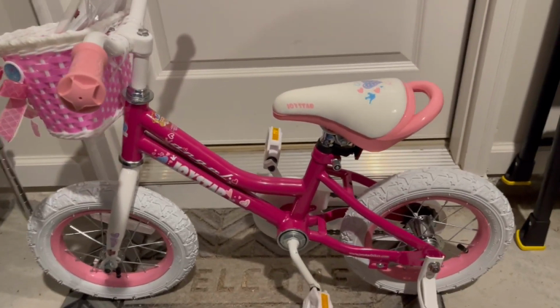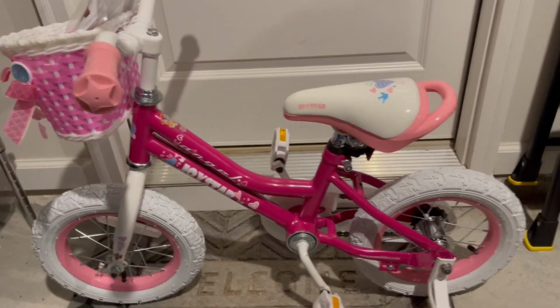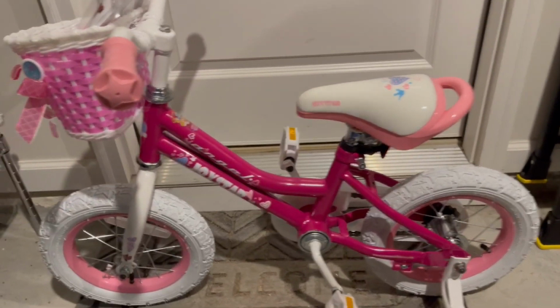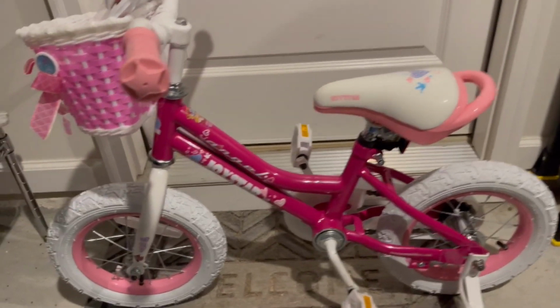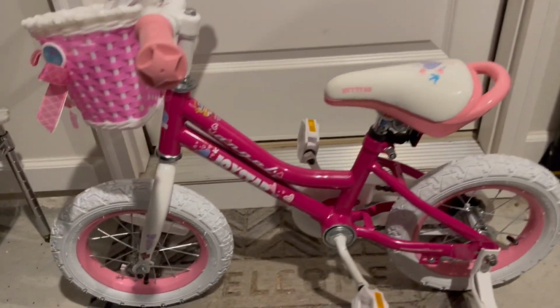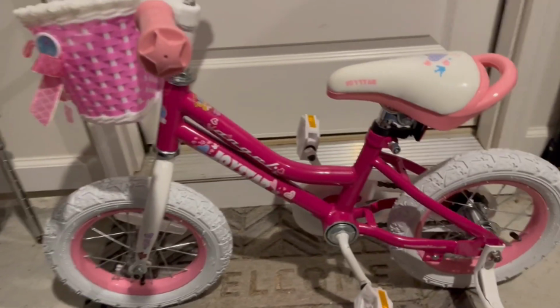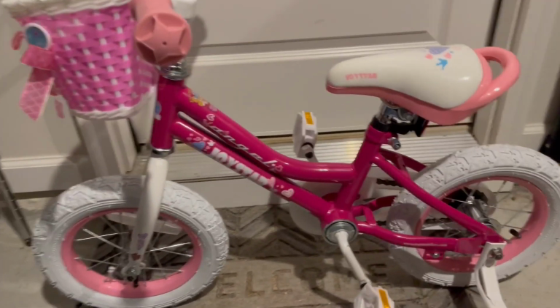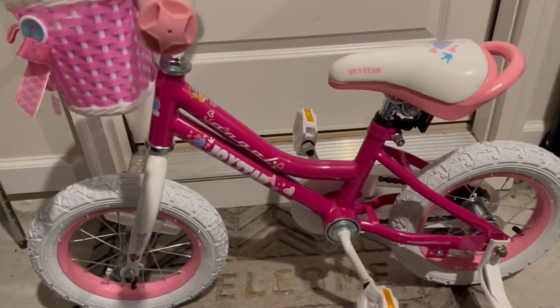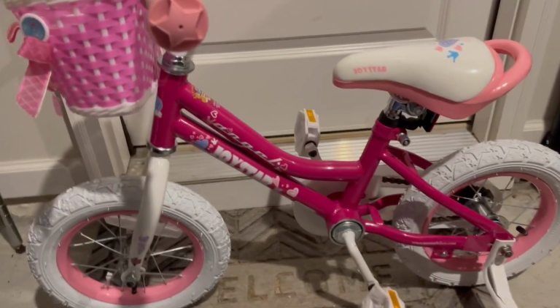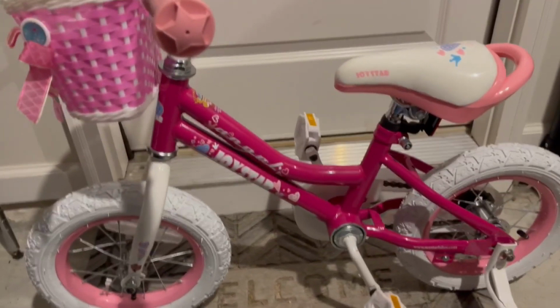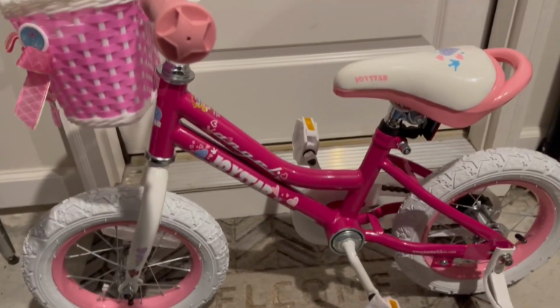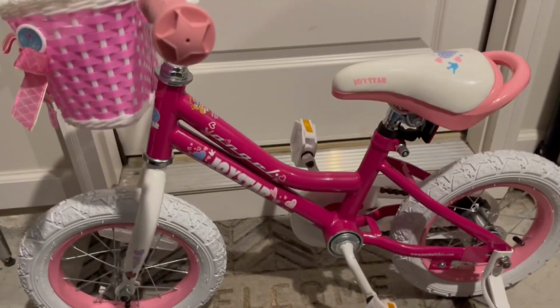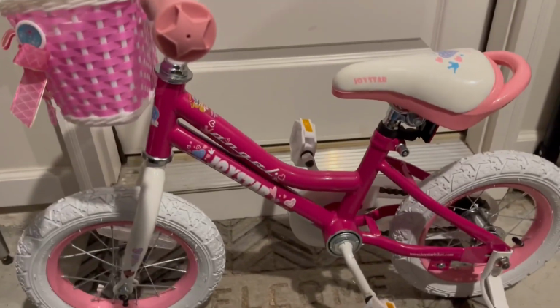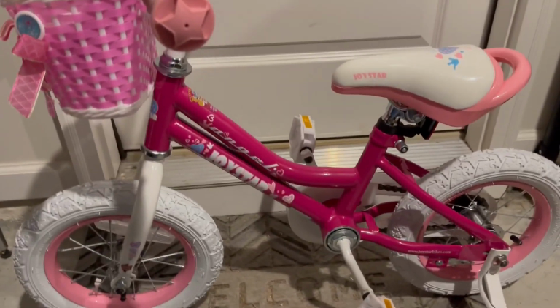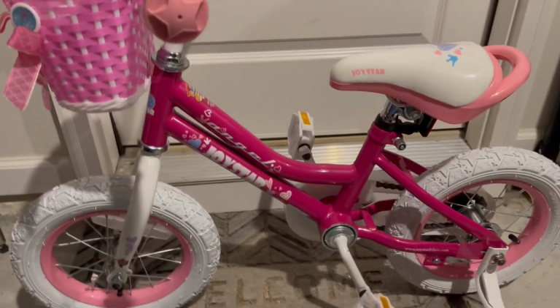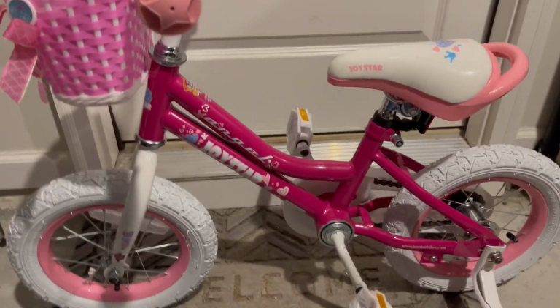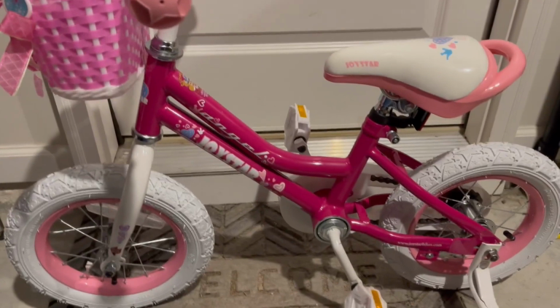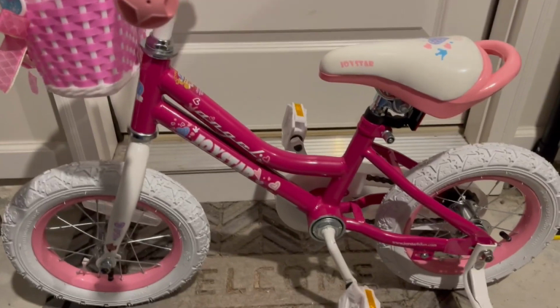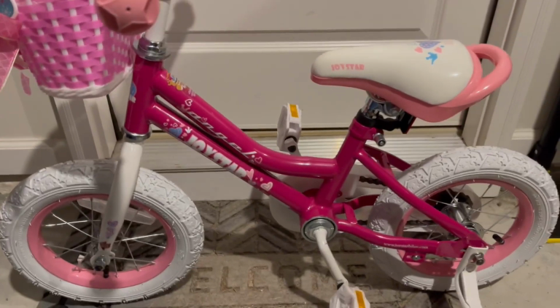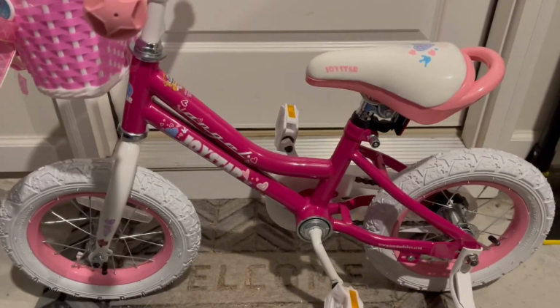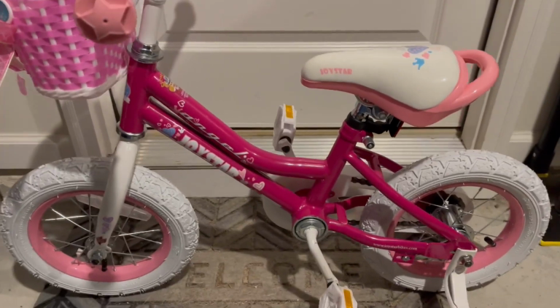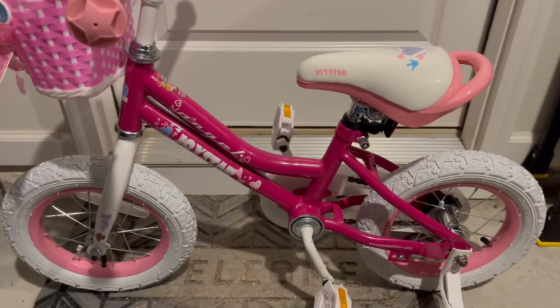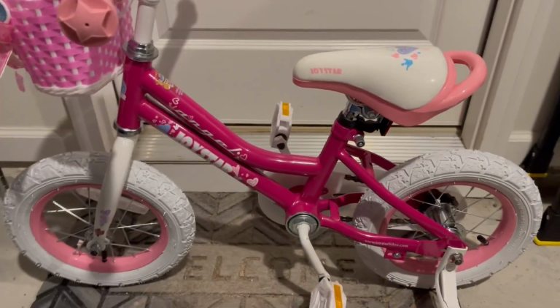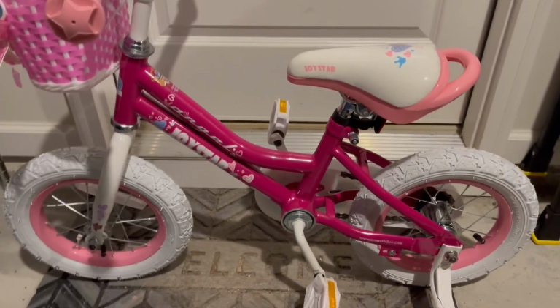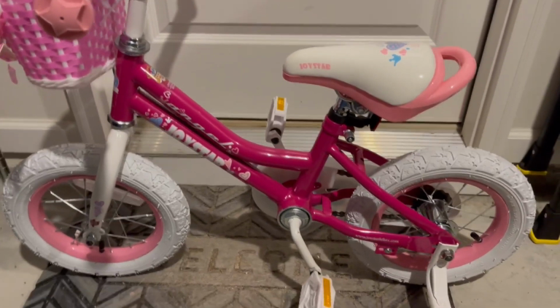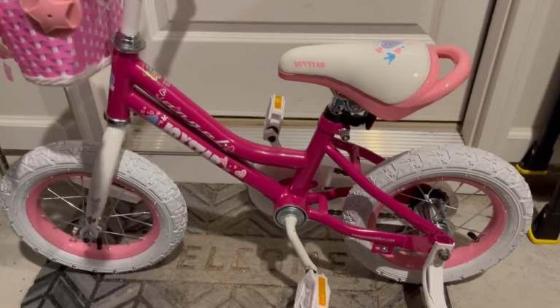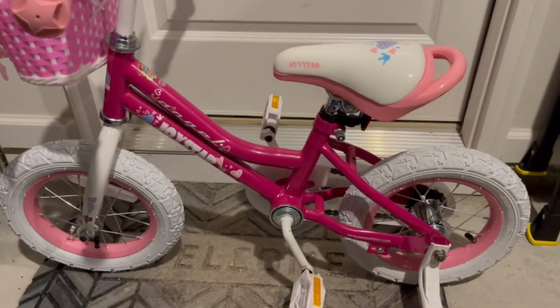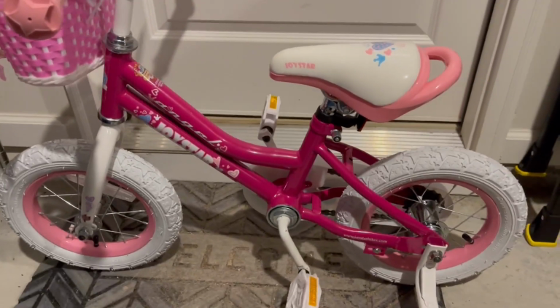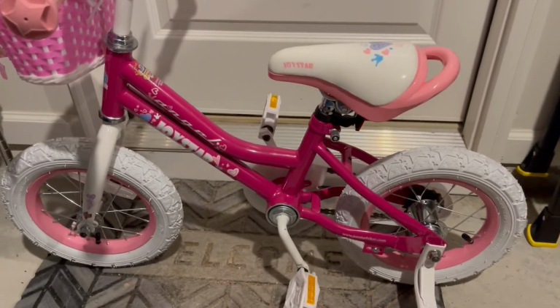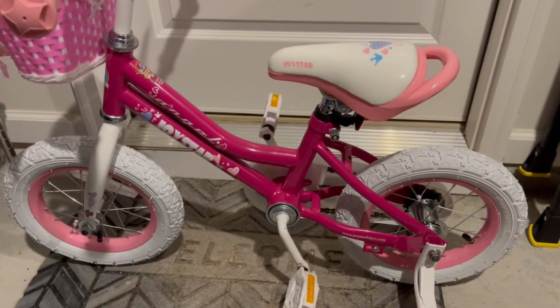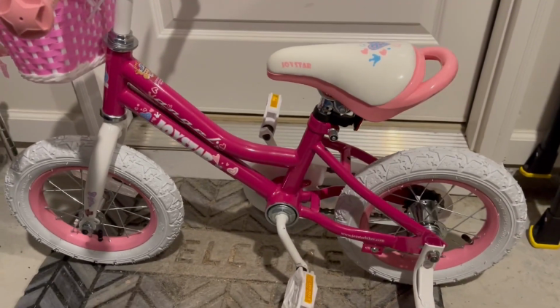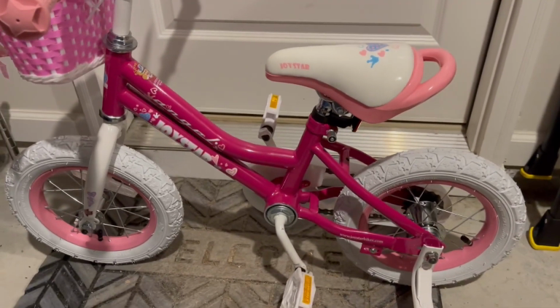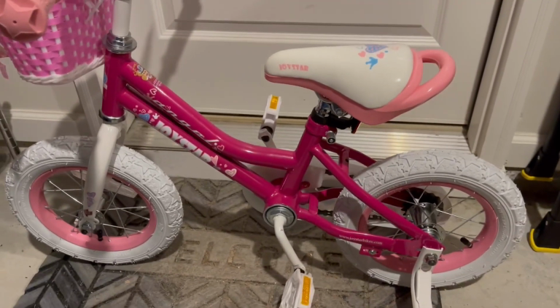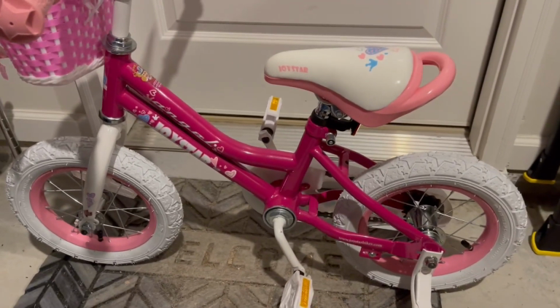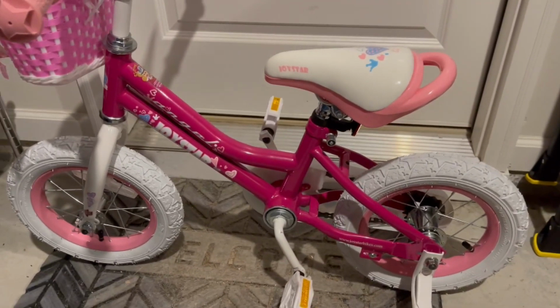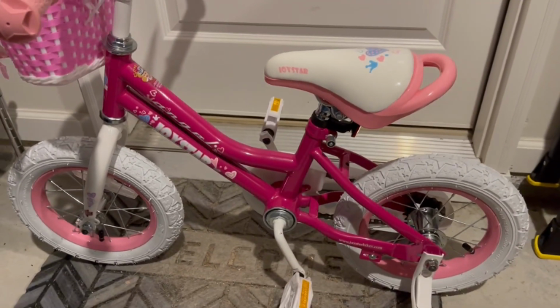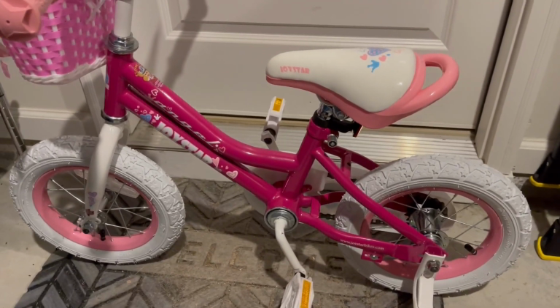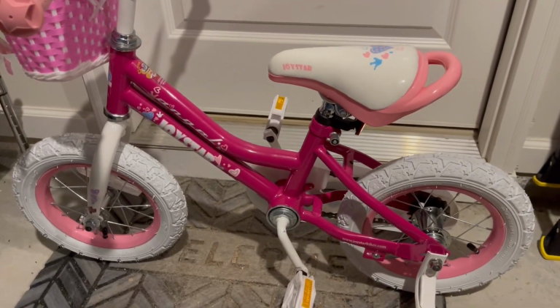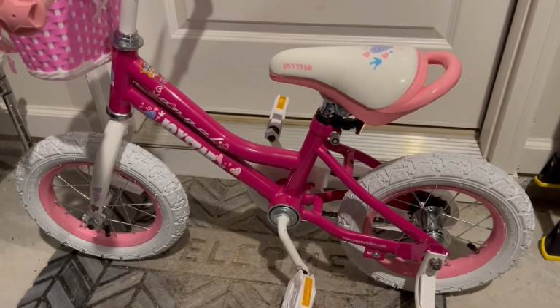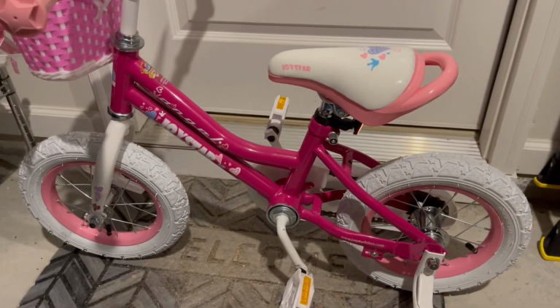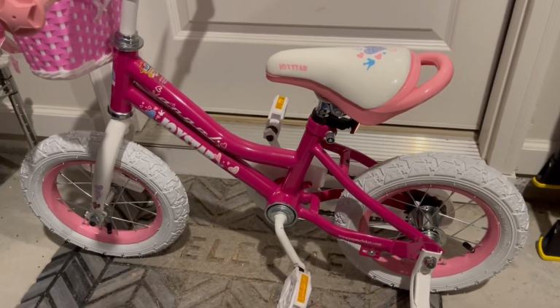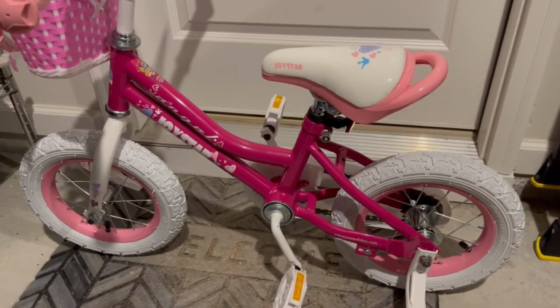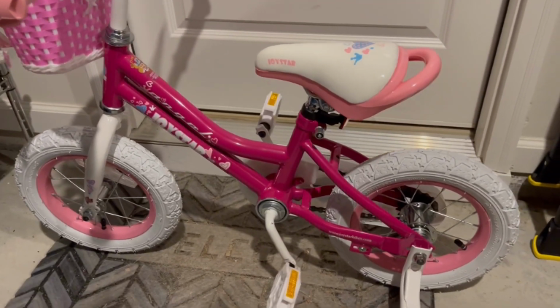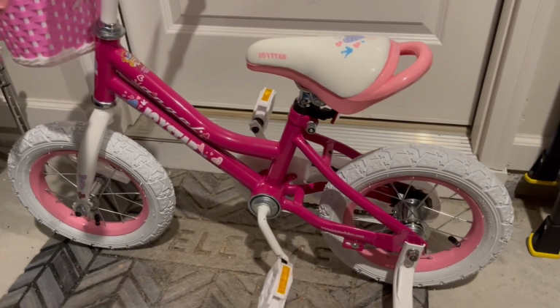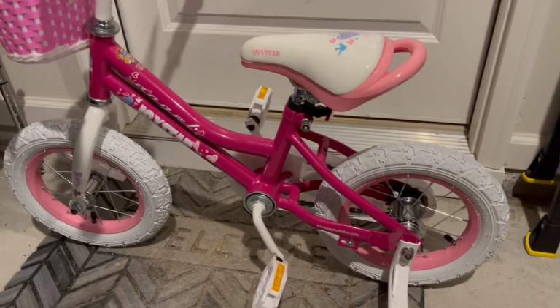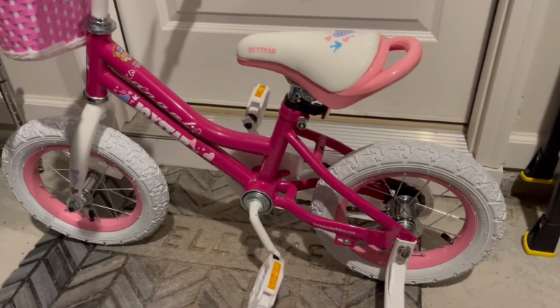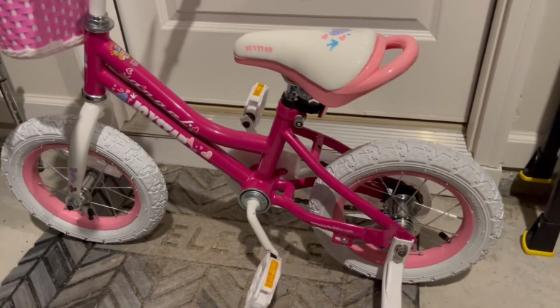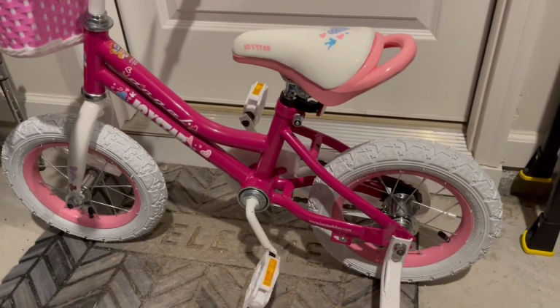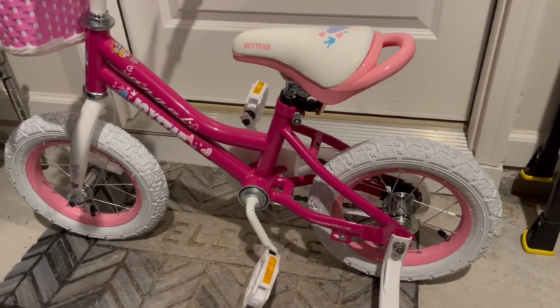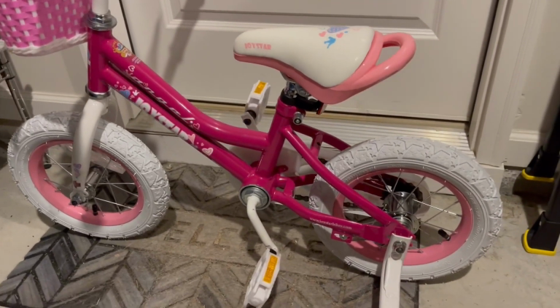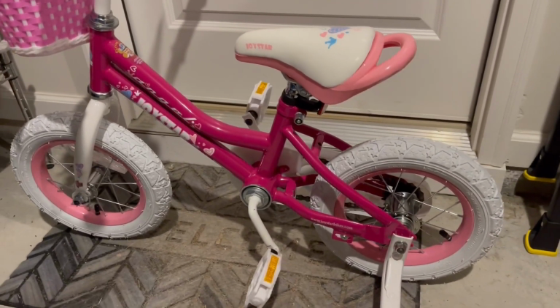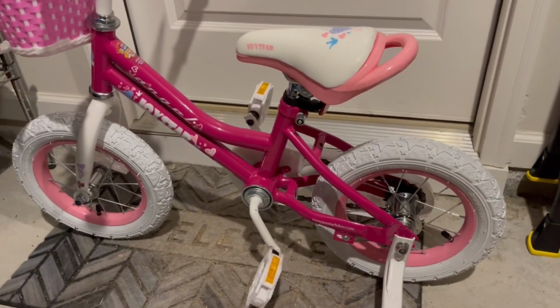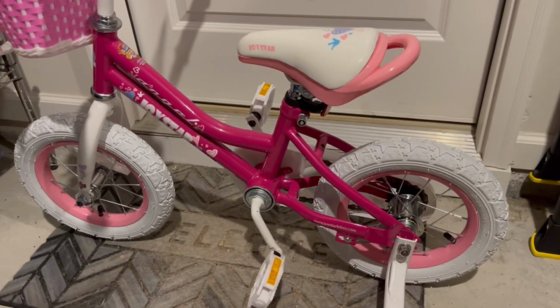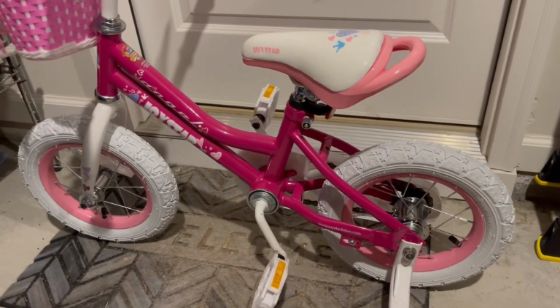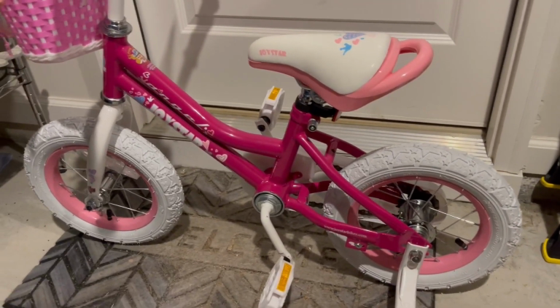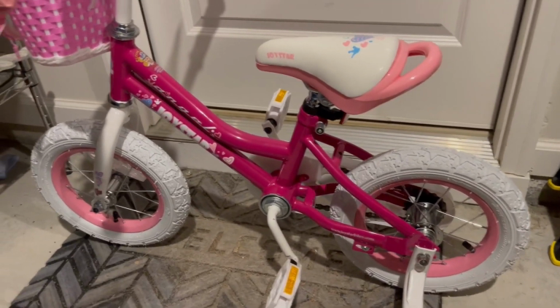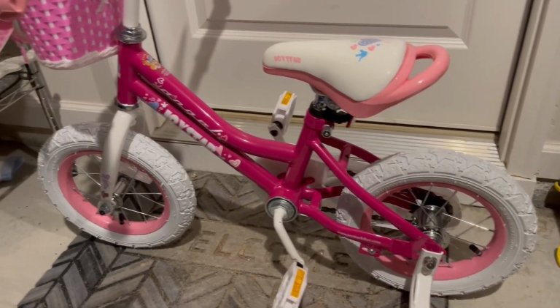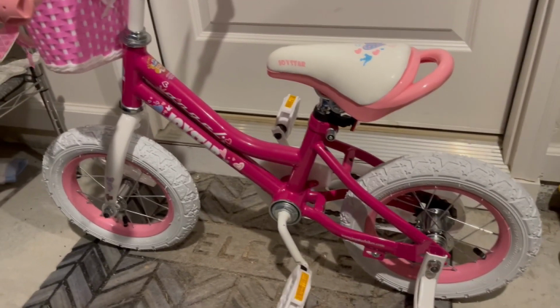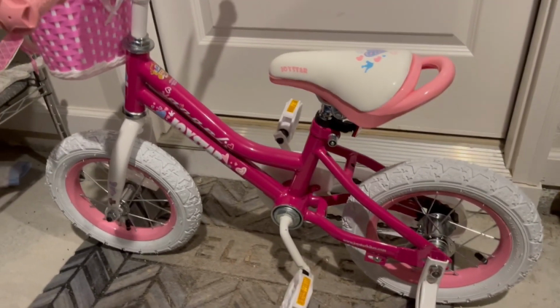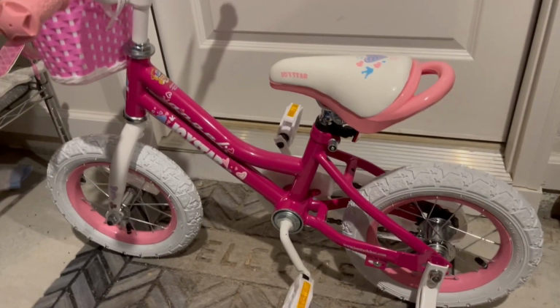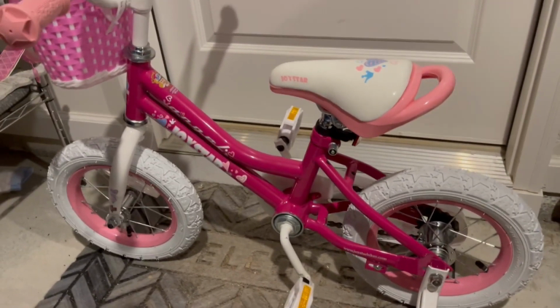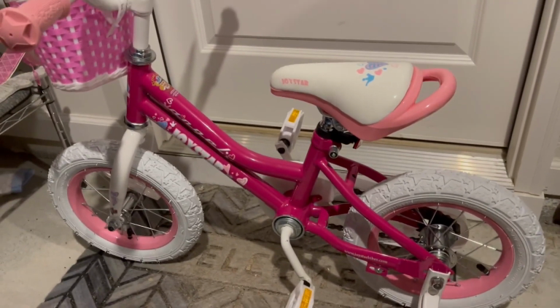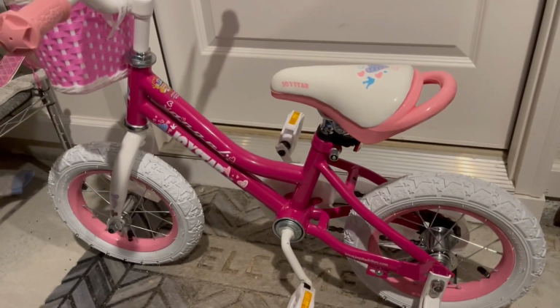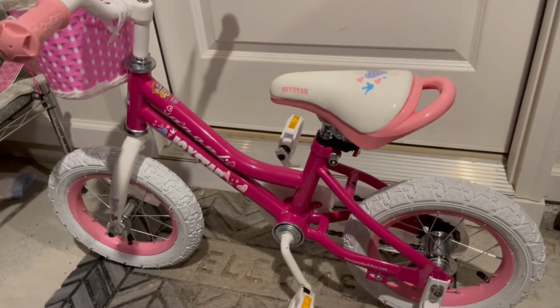So if you're looking for a fun little way for your little one to get around, I highly recommend this bike.